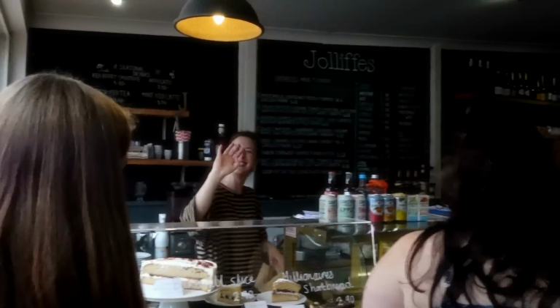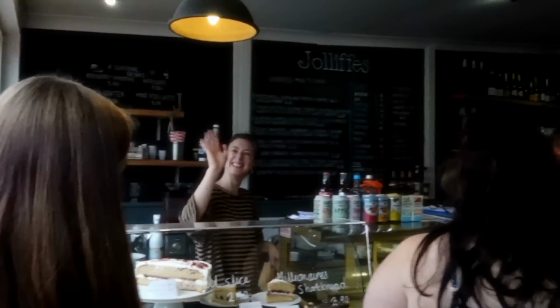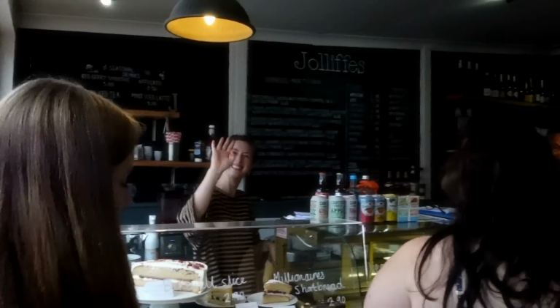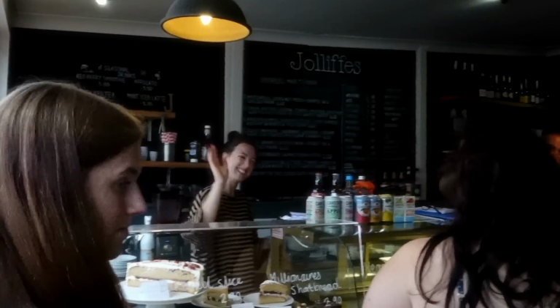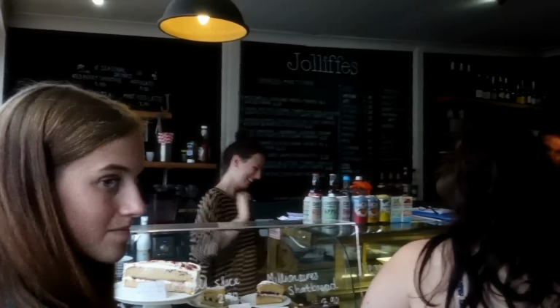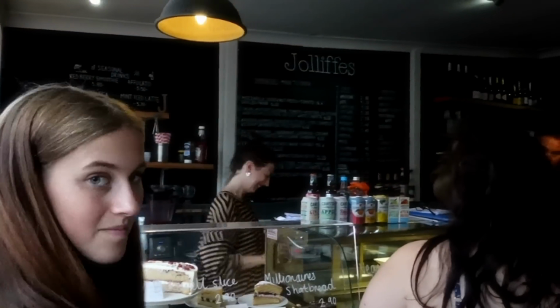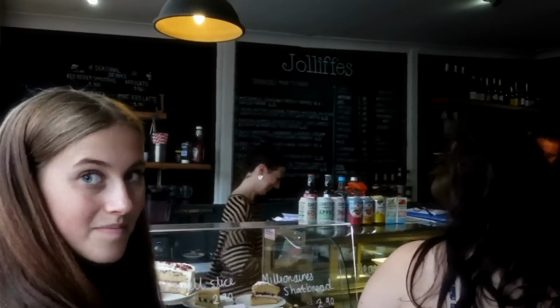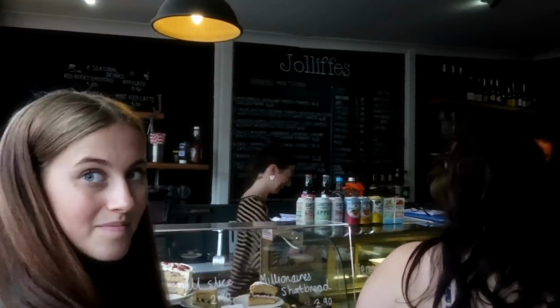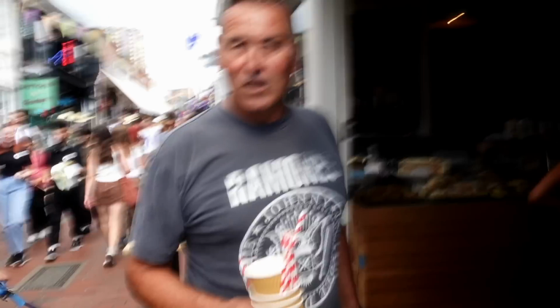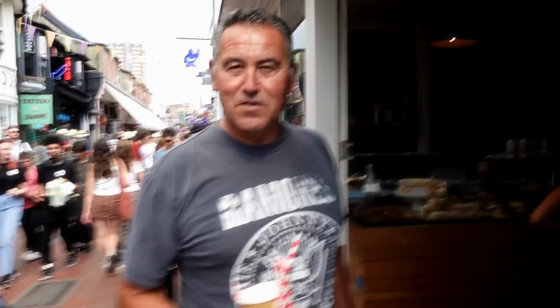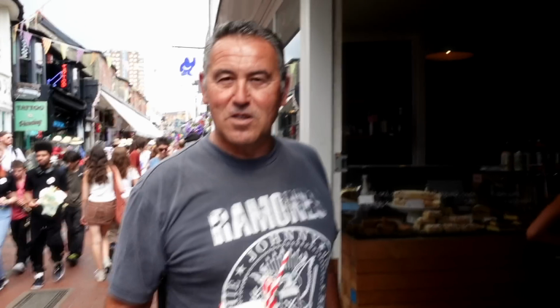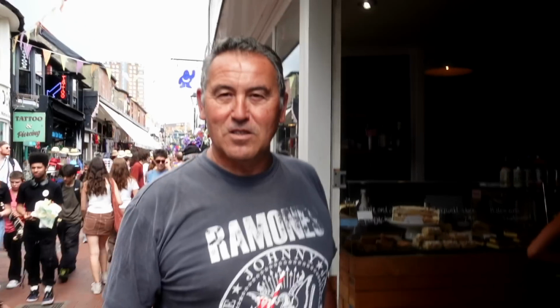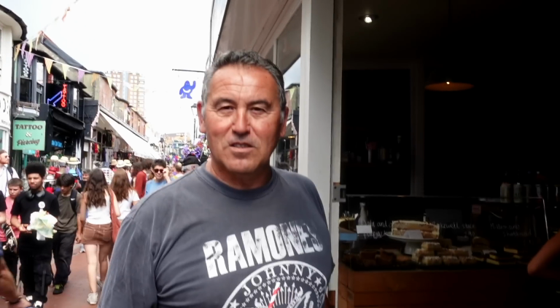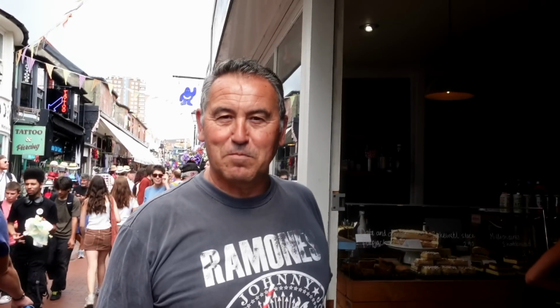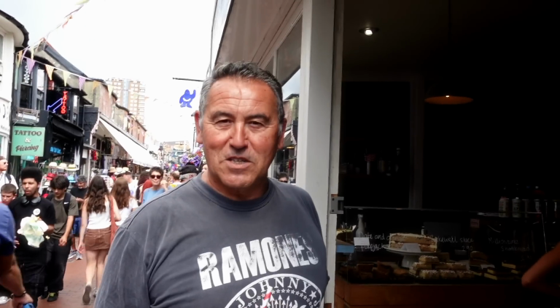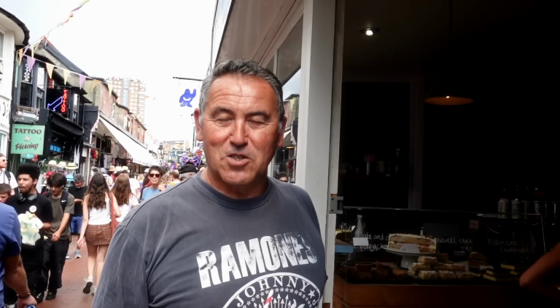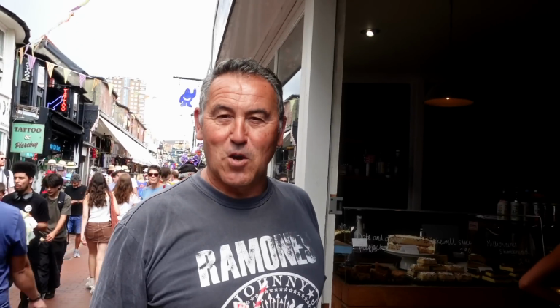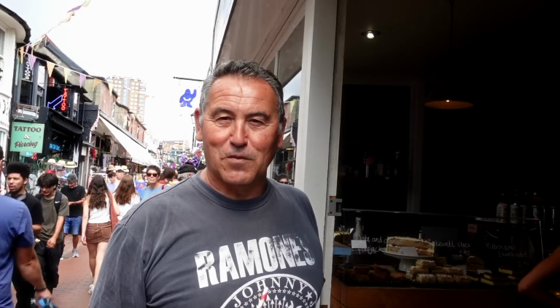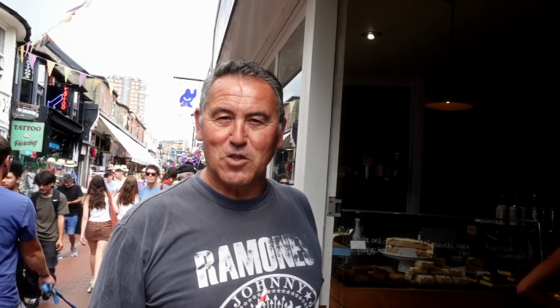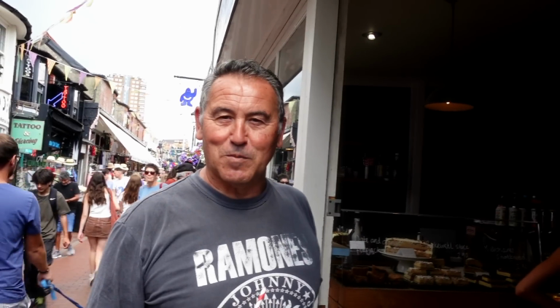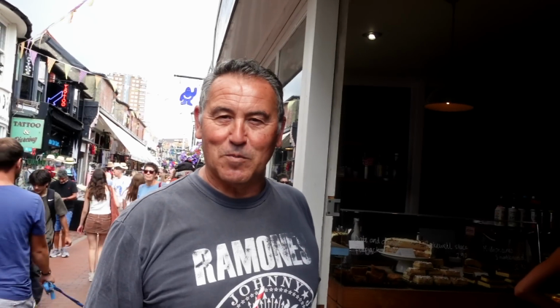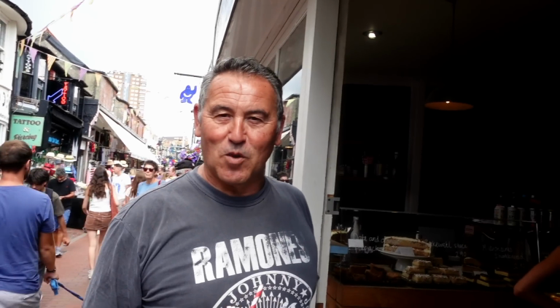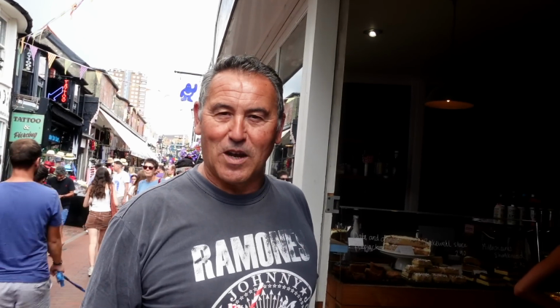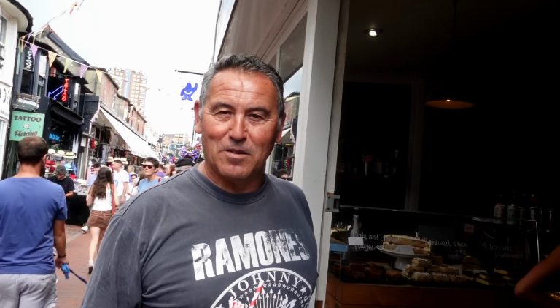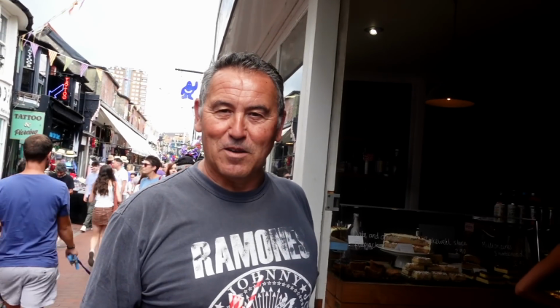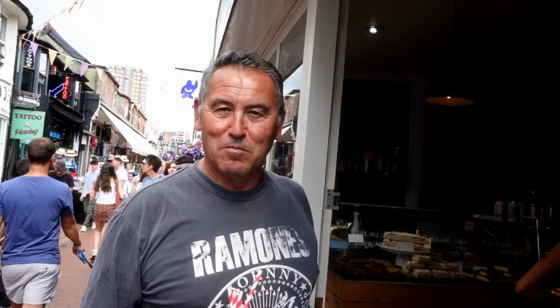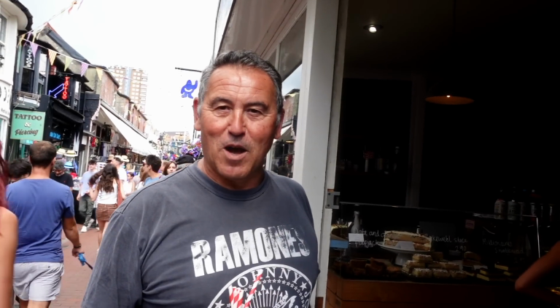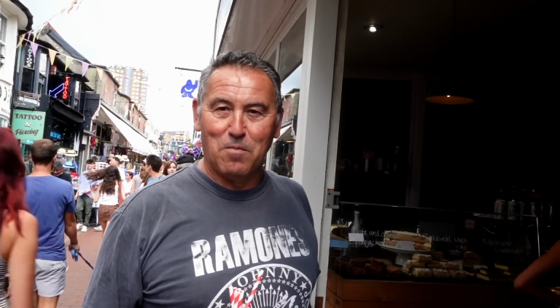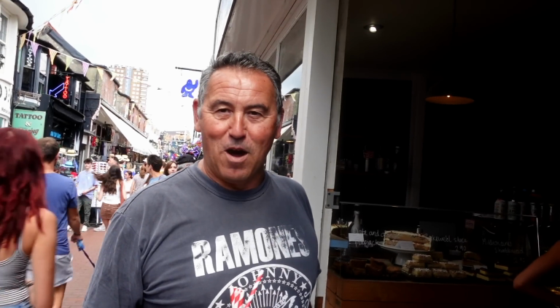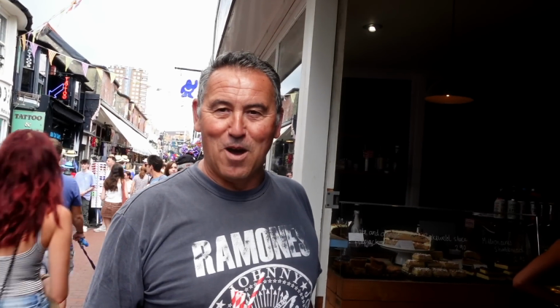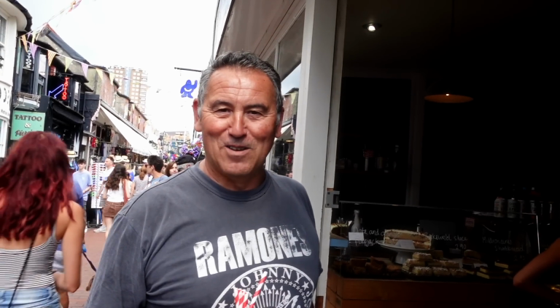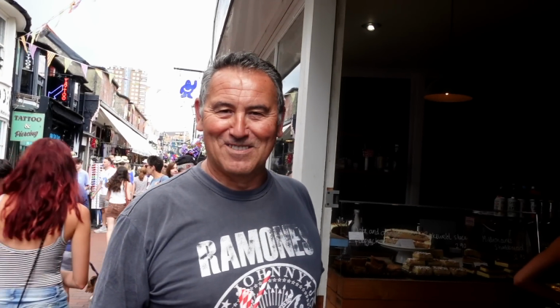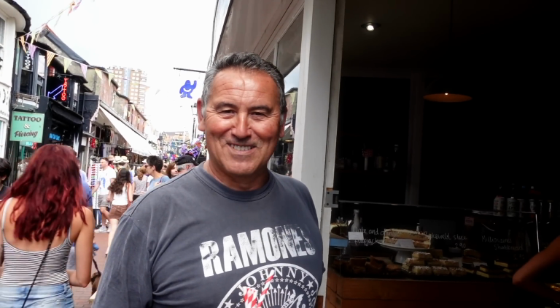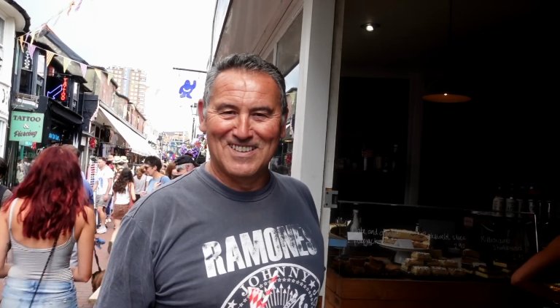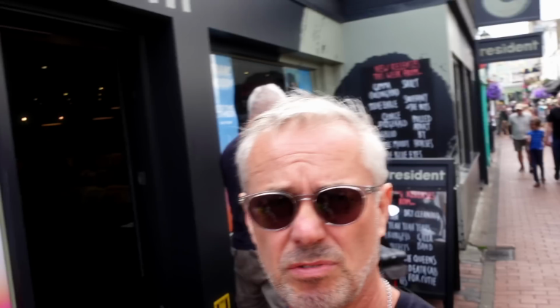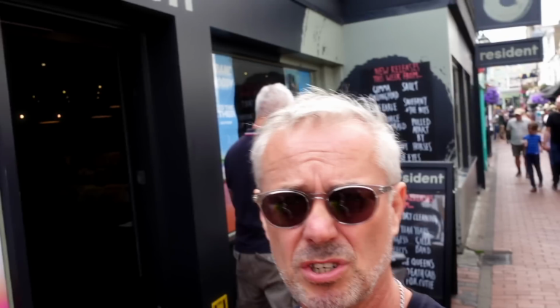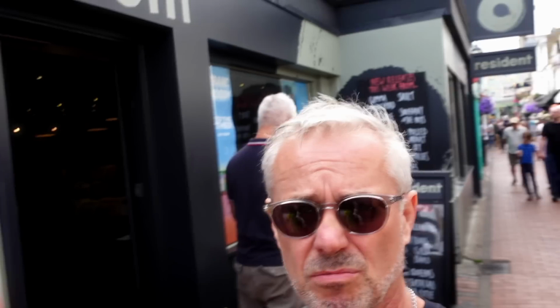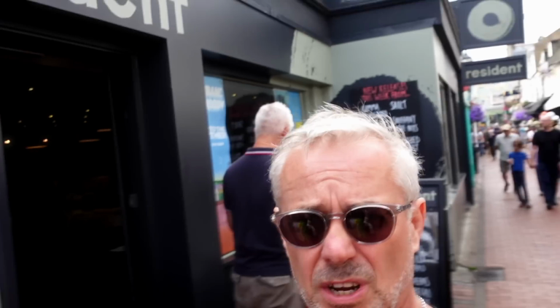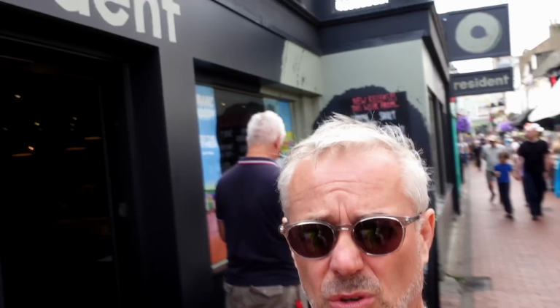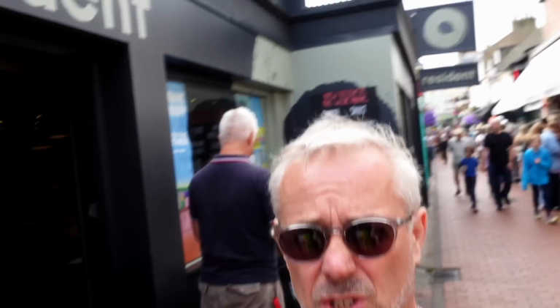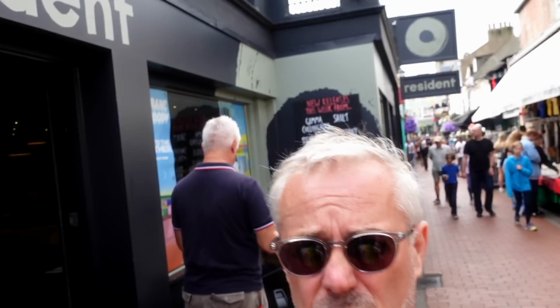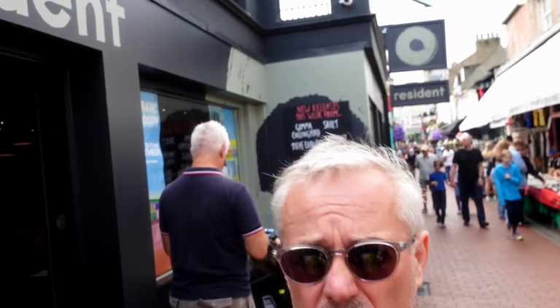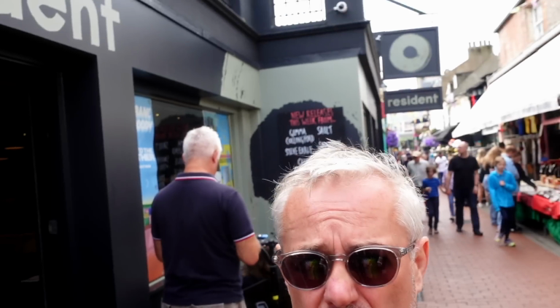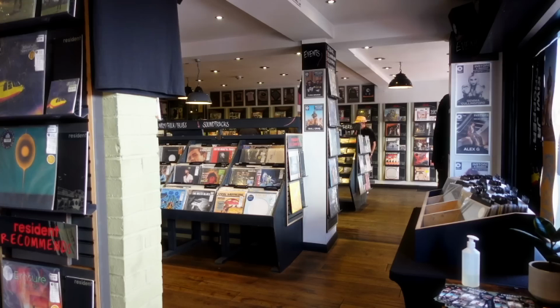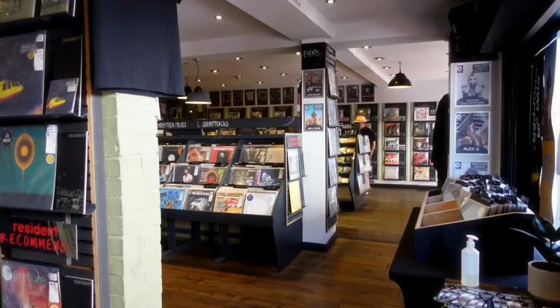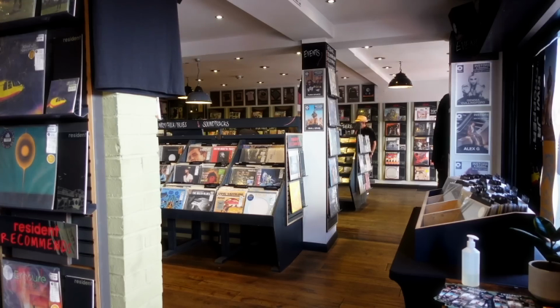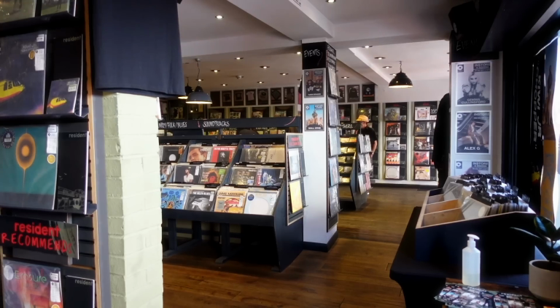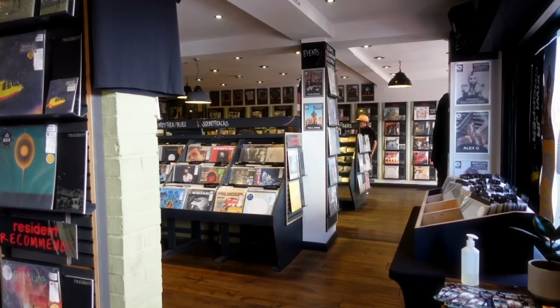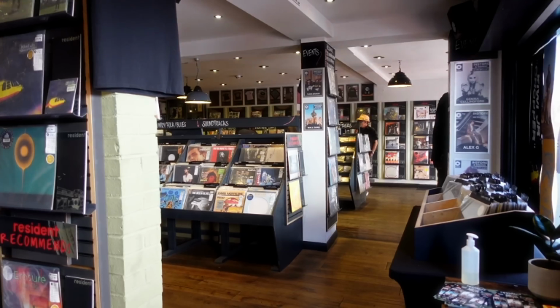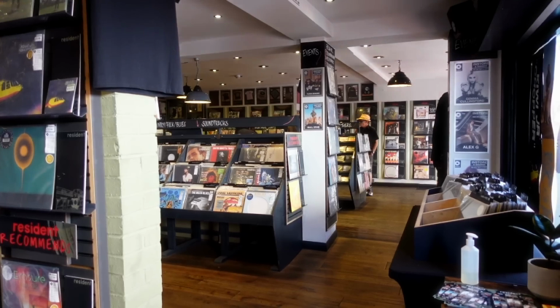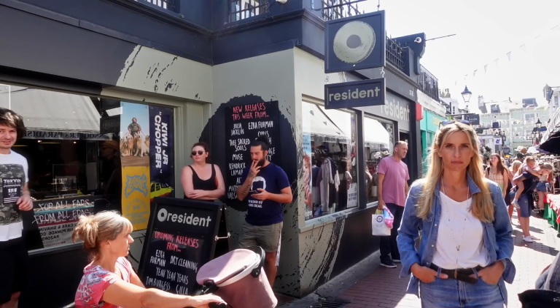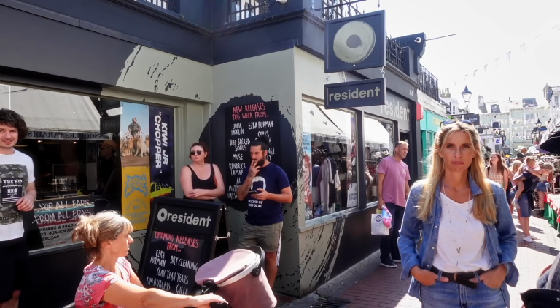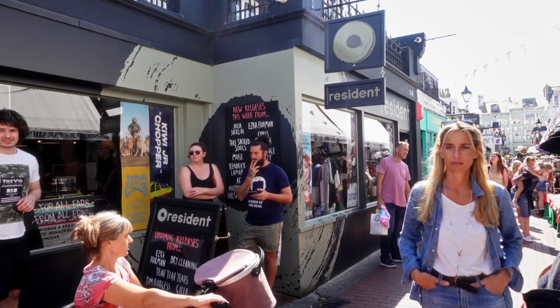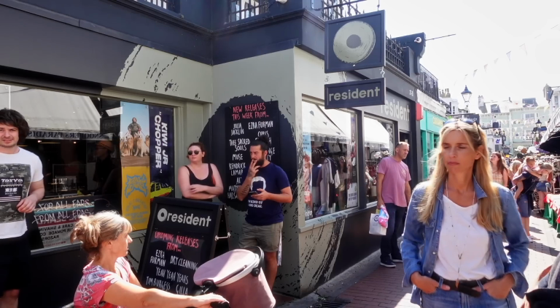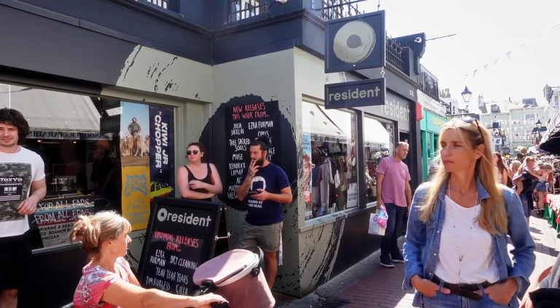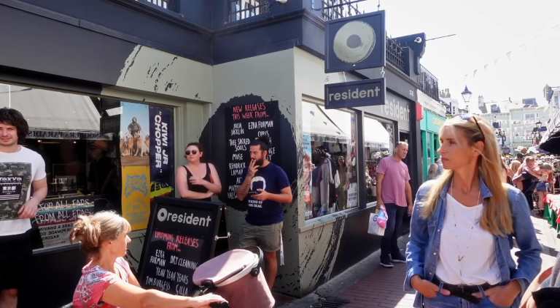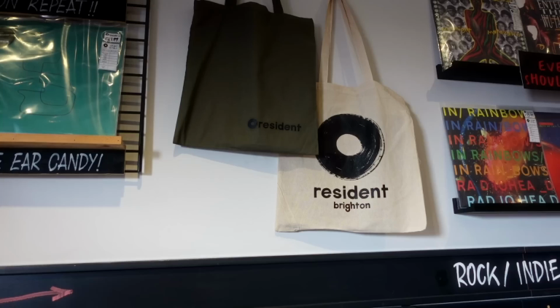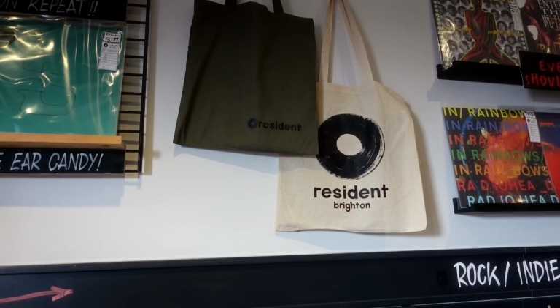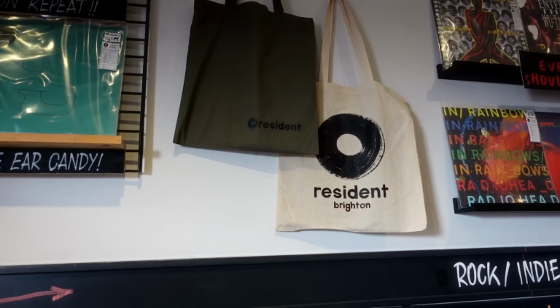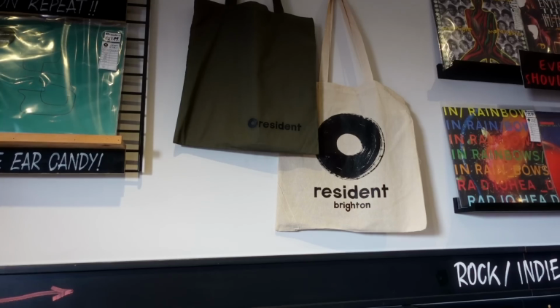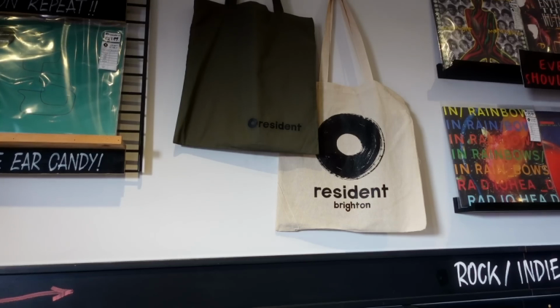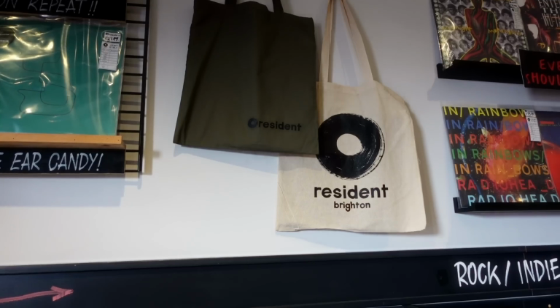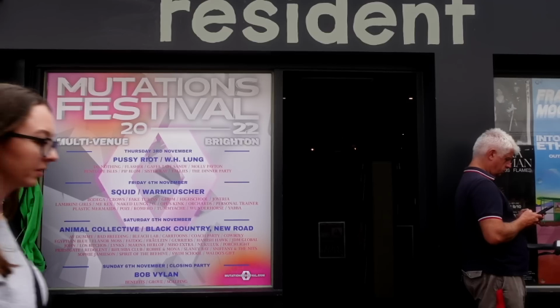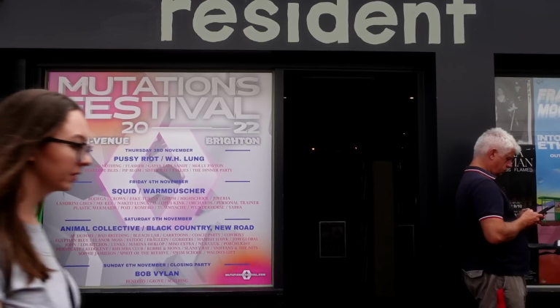Welcome to Jolliffe's — best pocket shop in Brighton — and this is Resident Records, the best record shop in the UK. That's where most of my money goes.